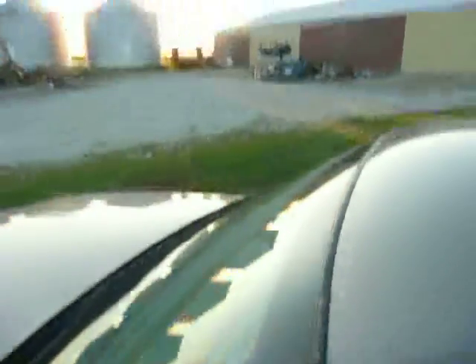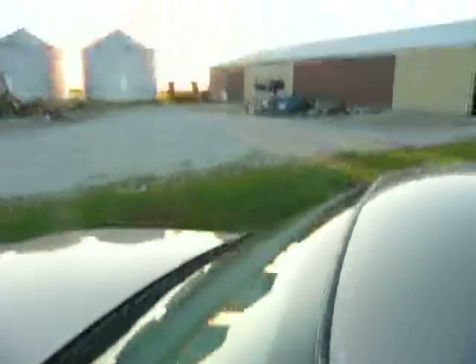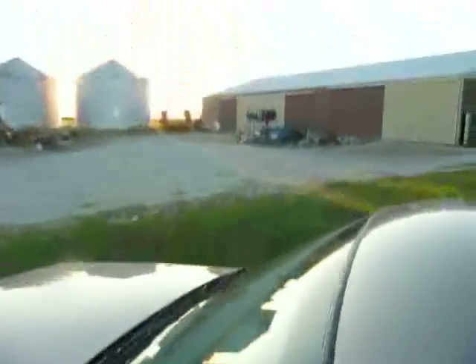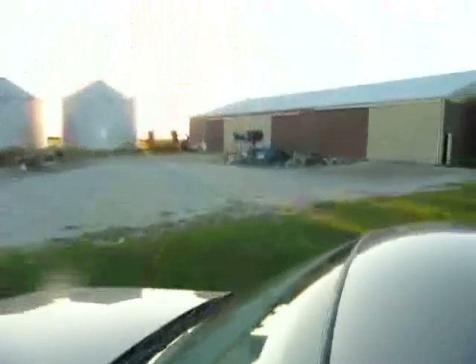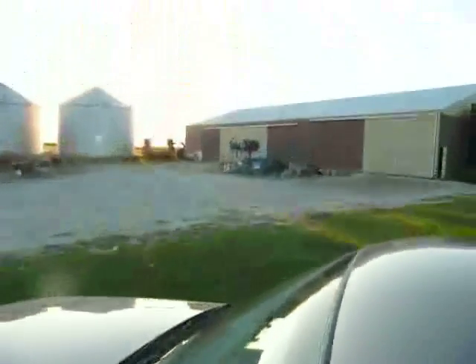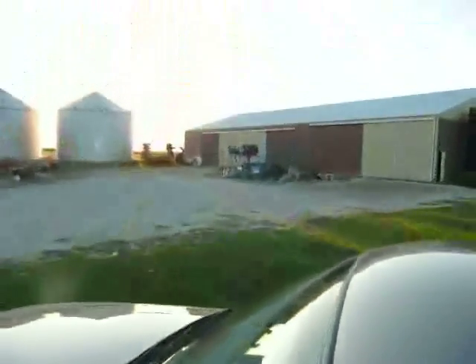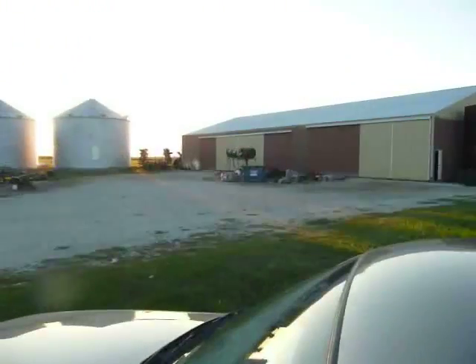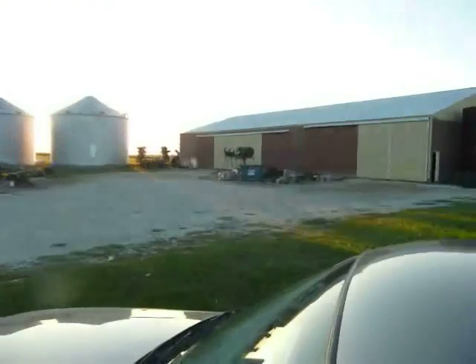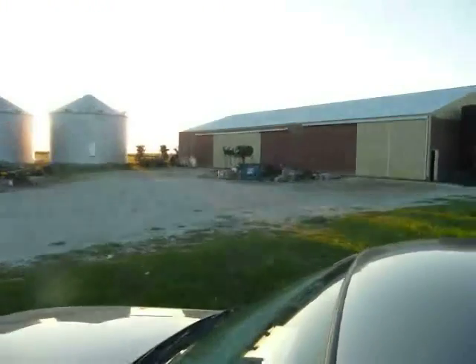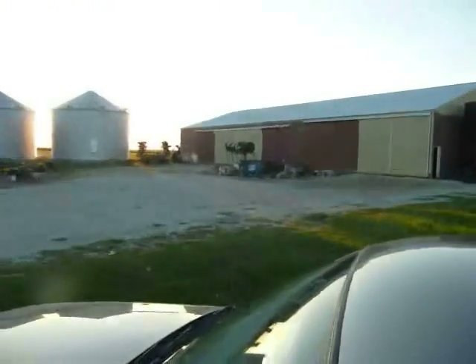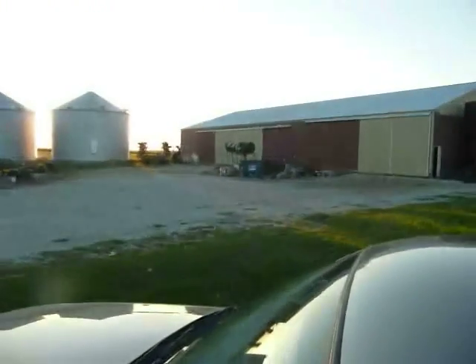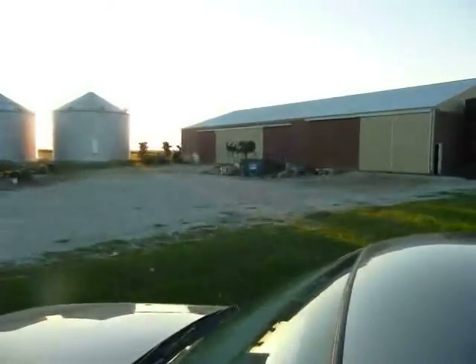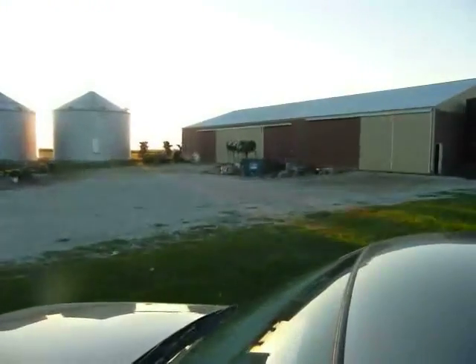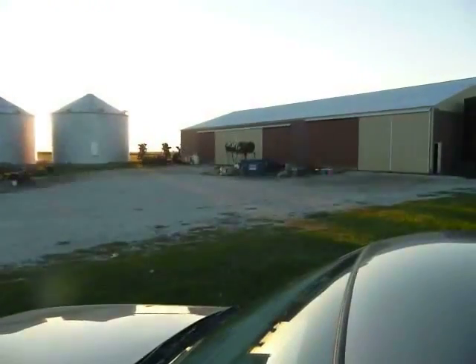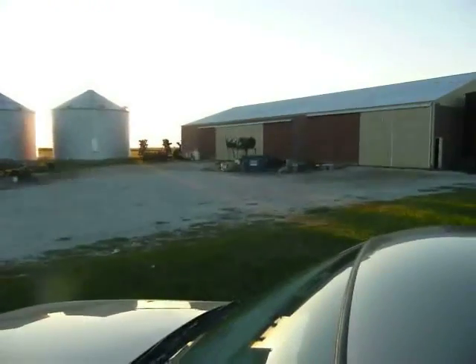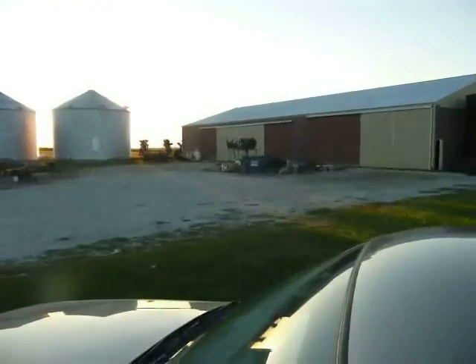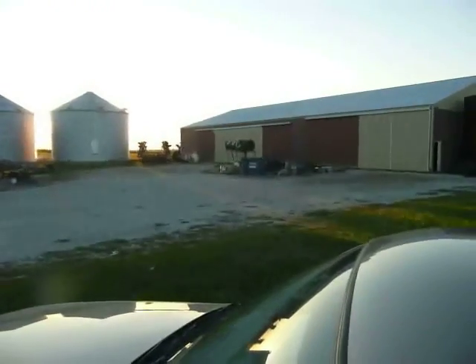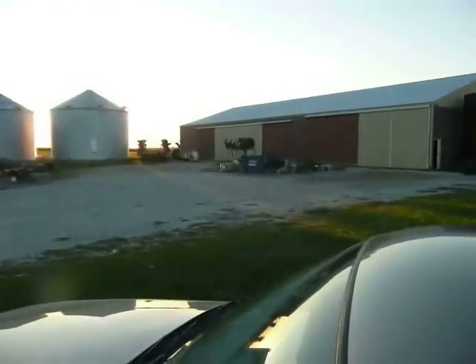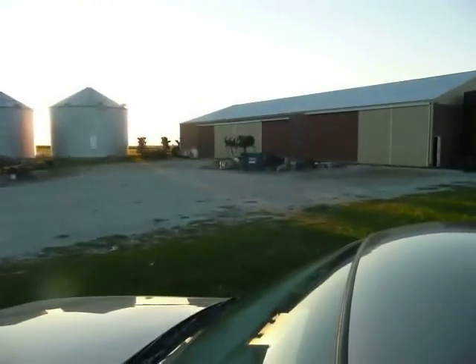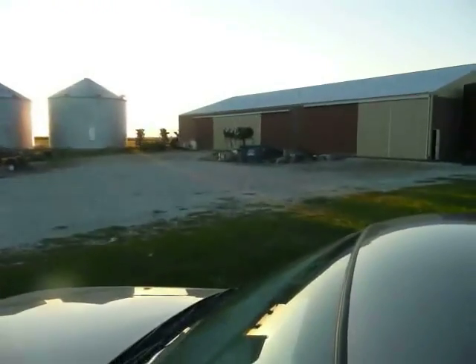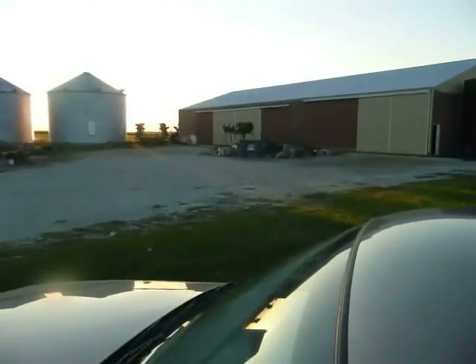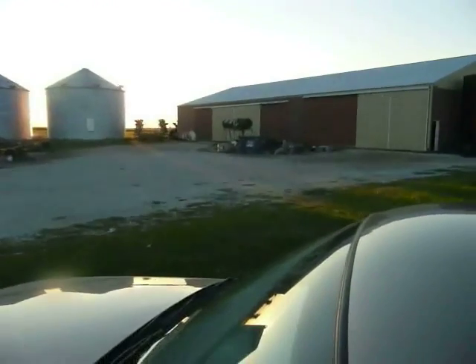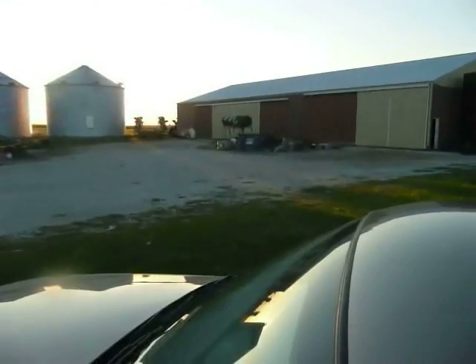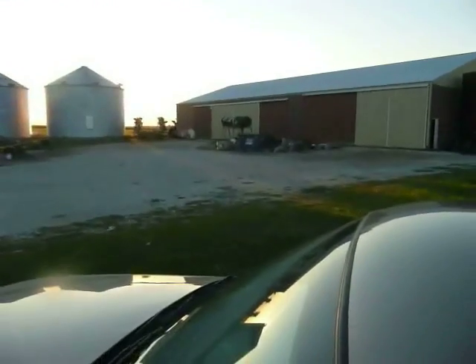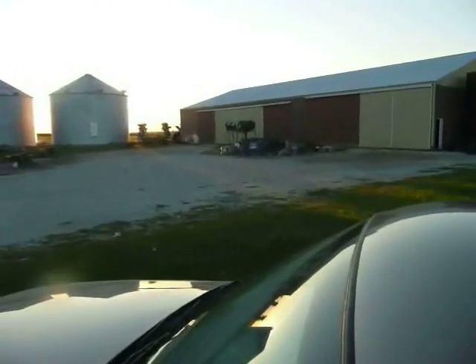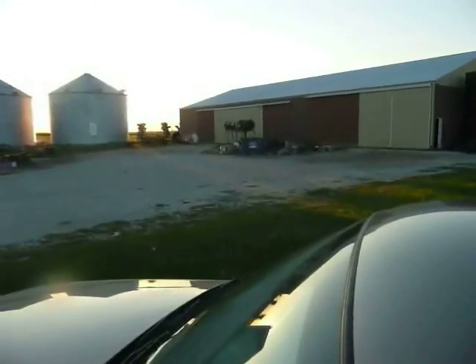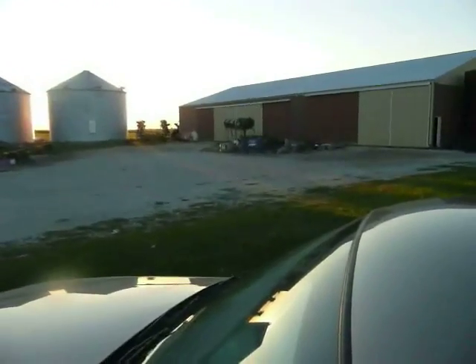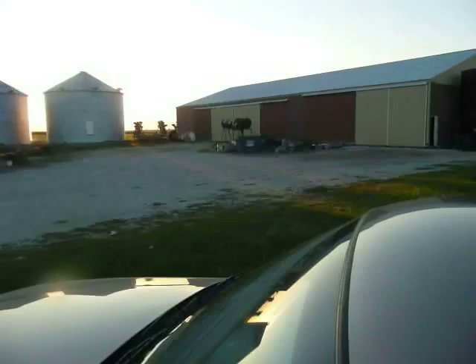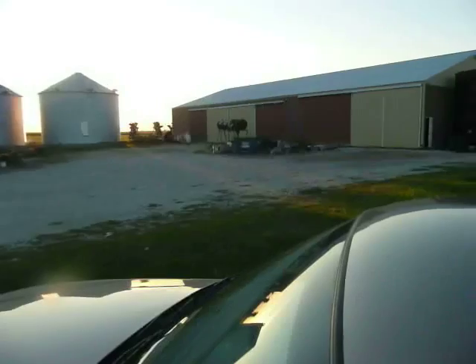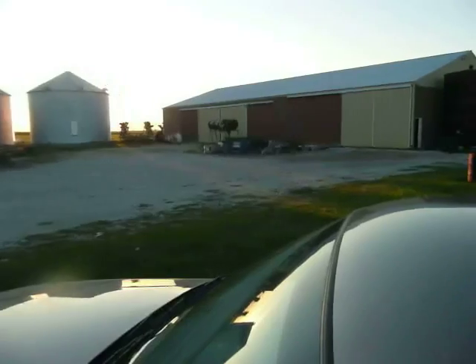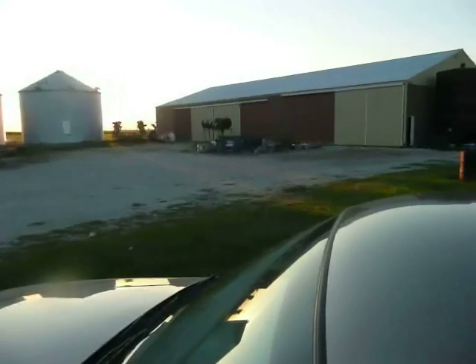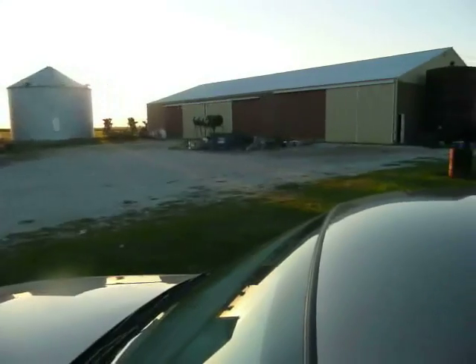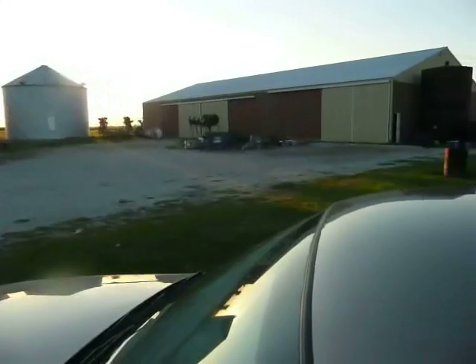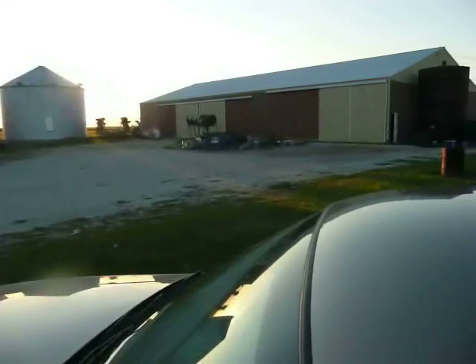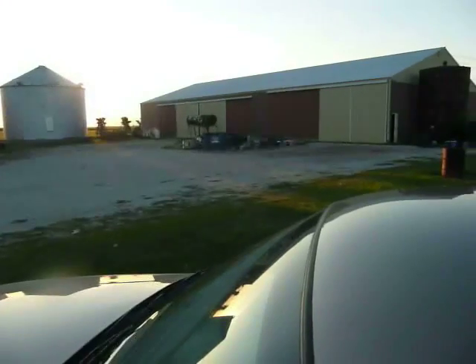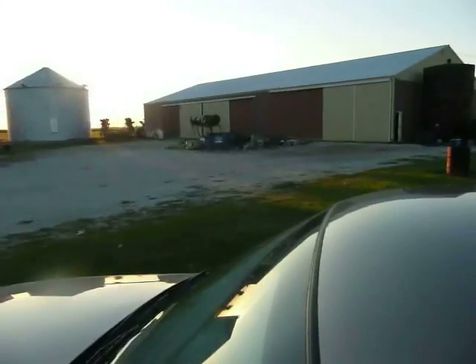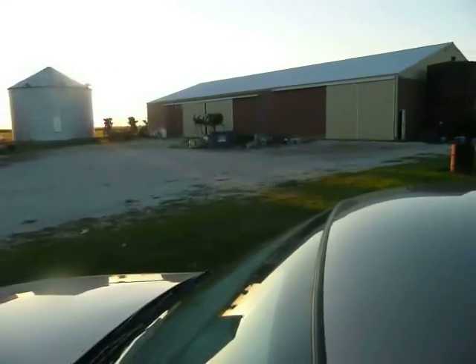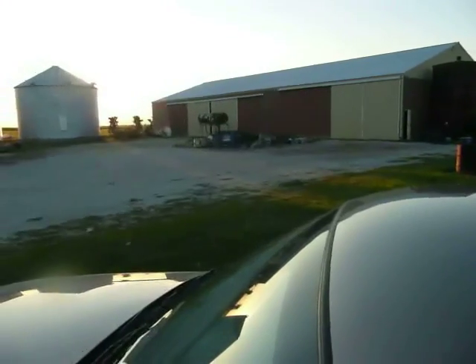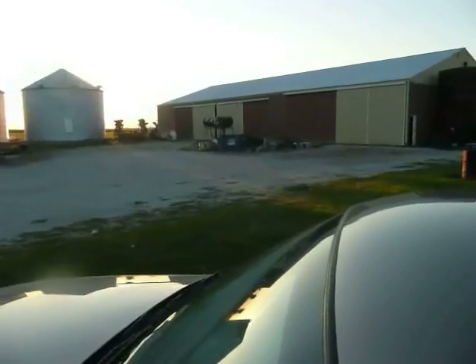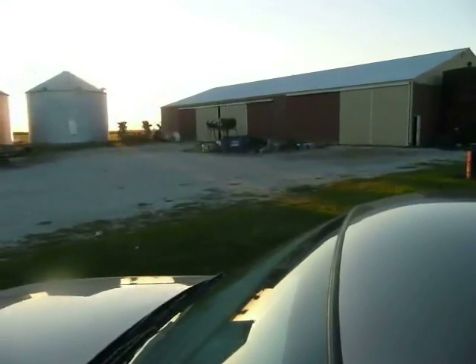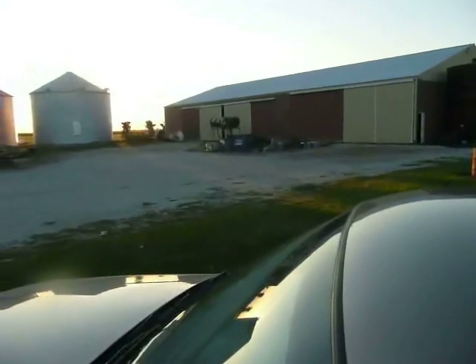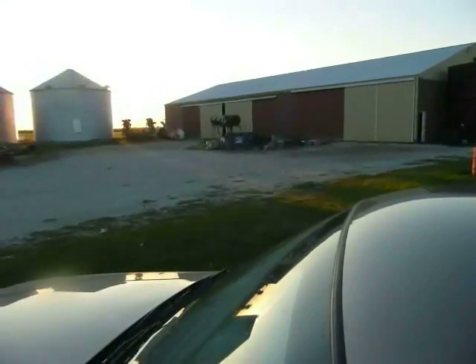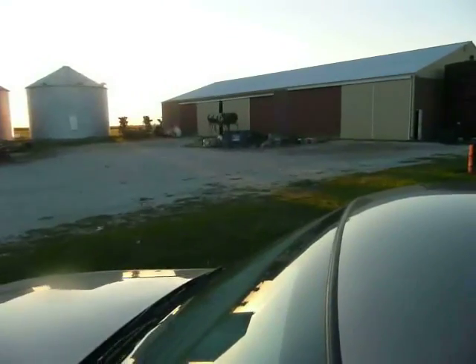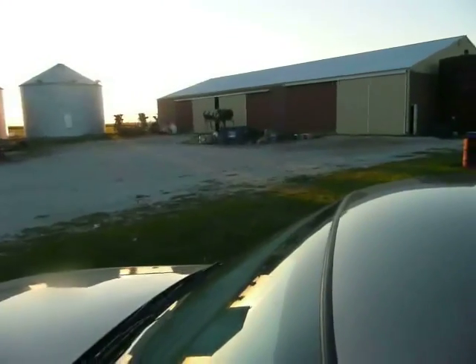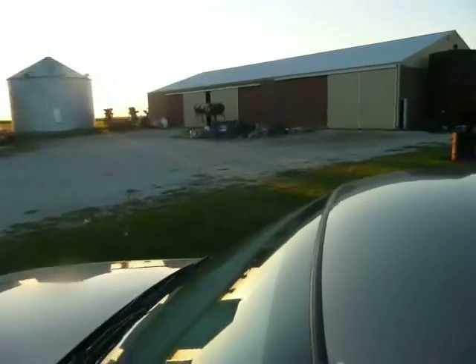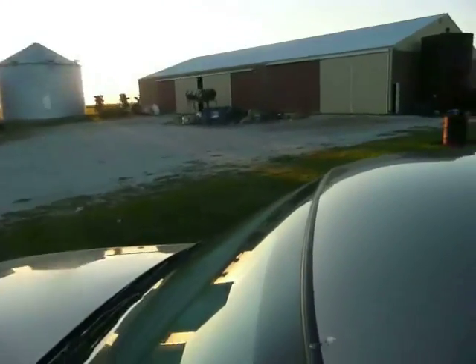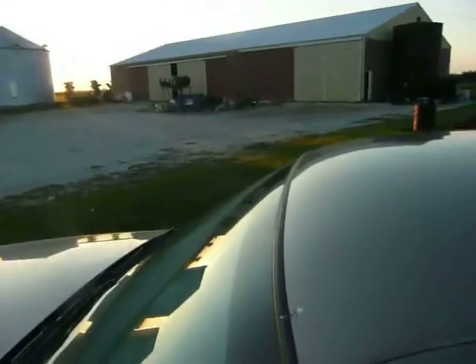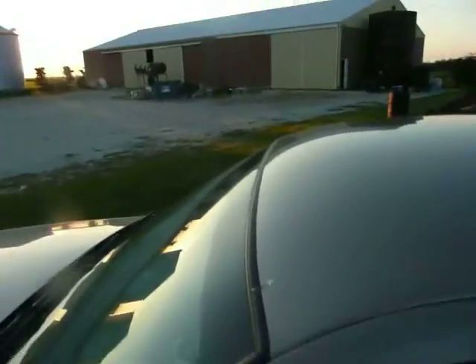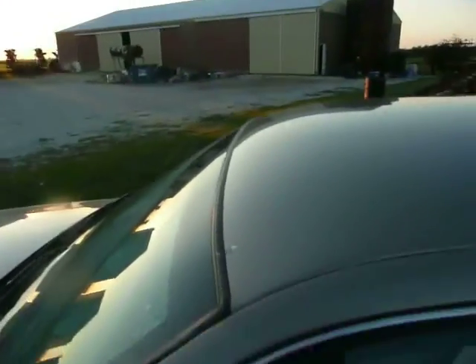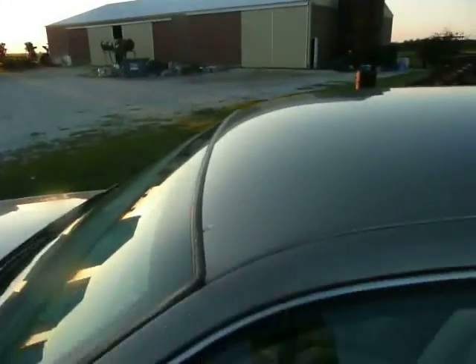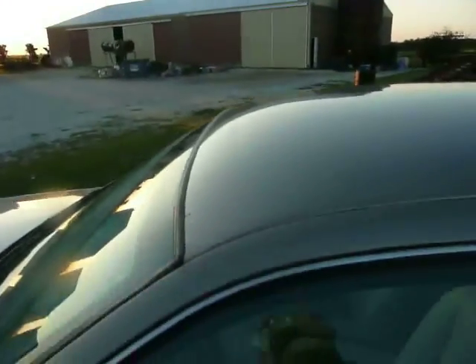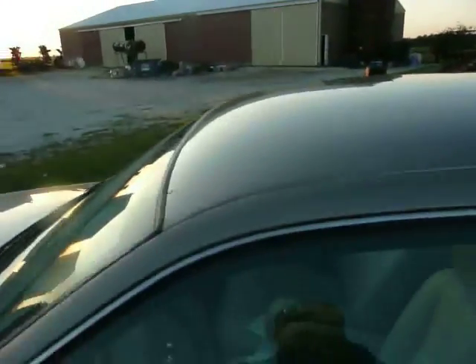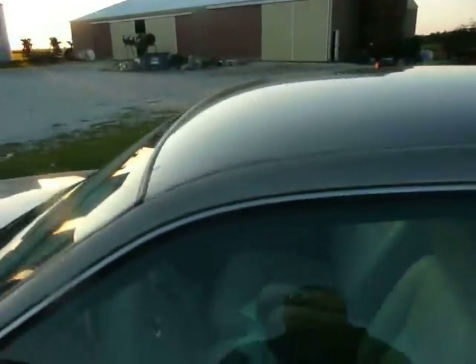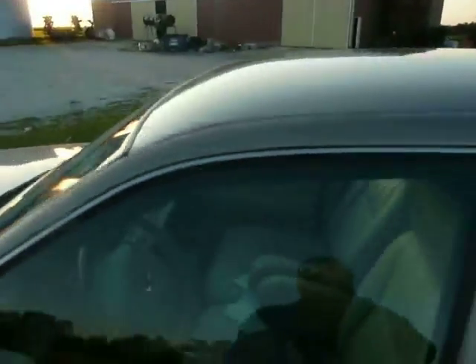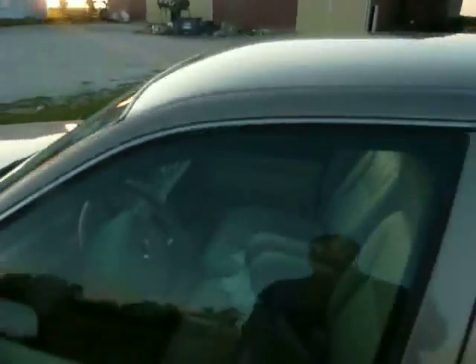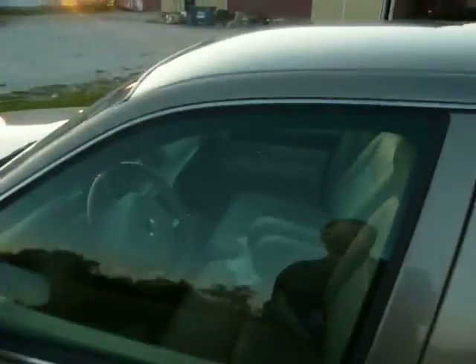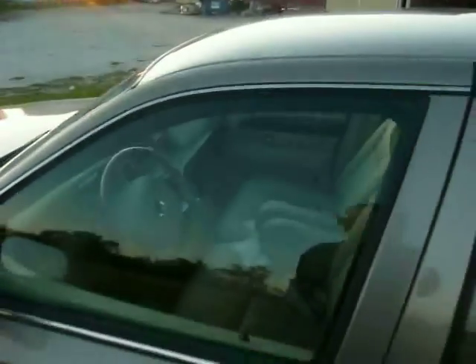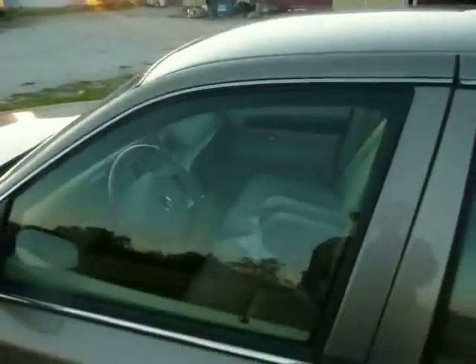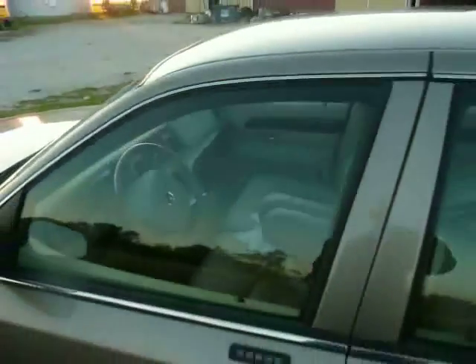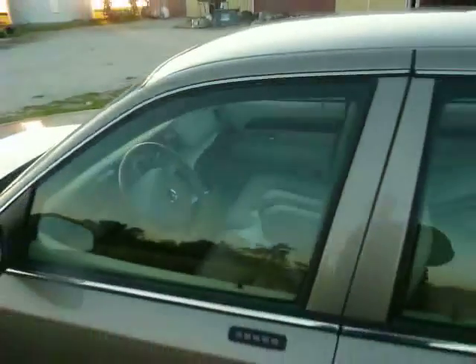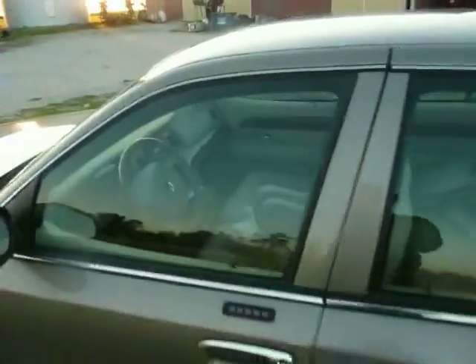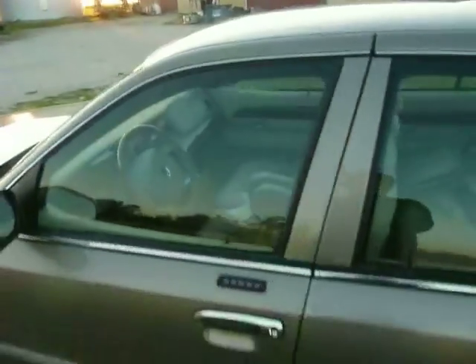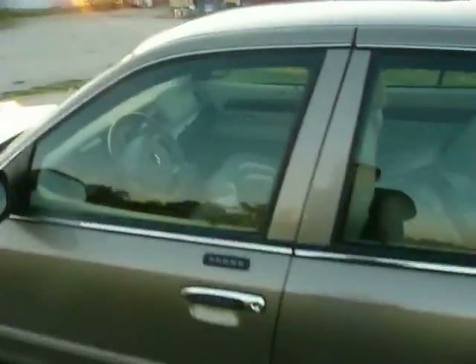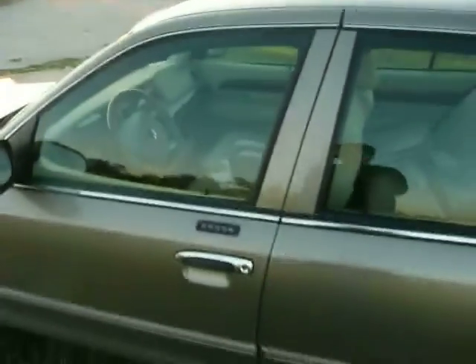Anyway, we're out here at the farm to get the tractor, so I'm going to follow it into town and drive this car for your video-watching pleasure.